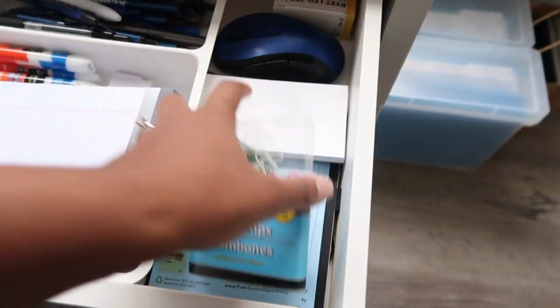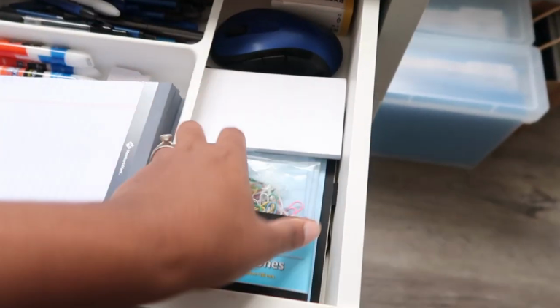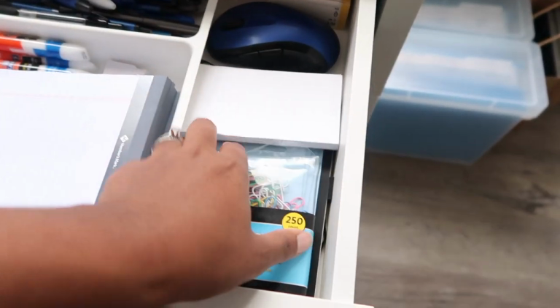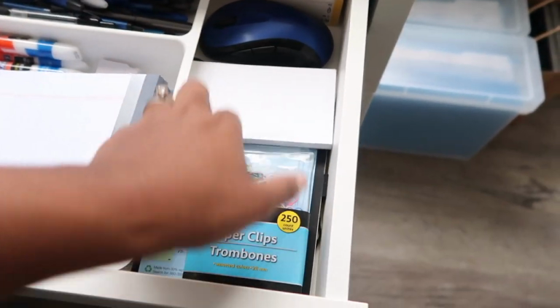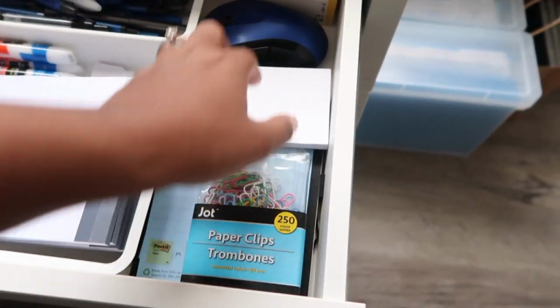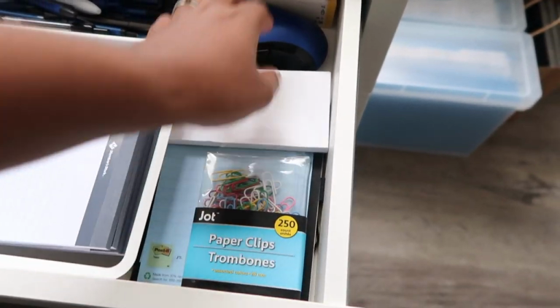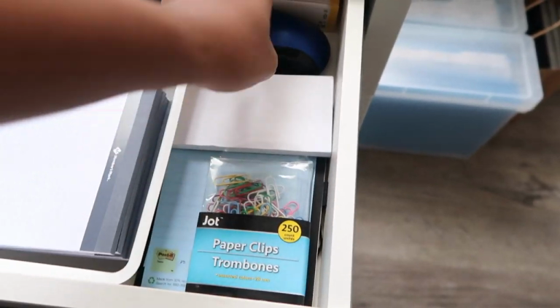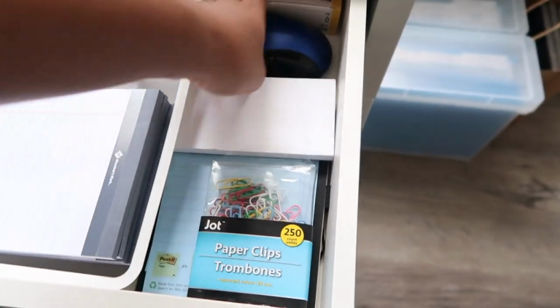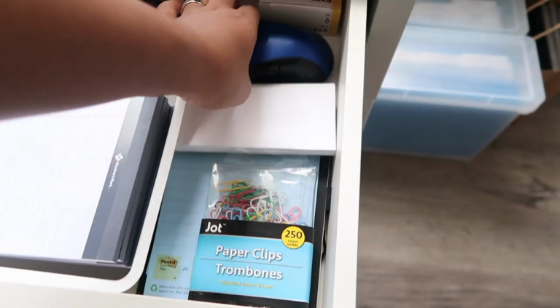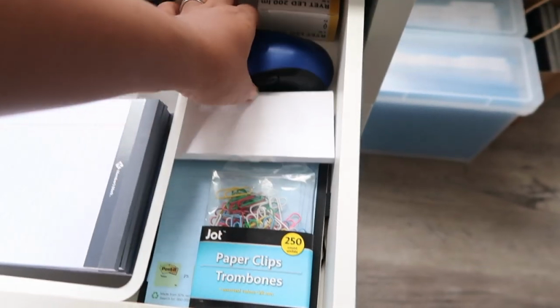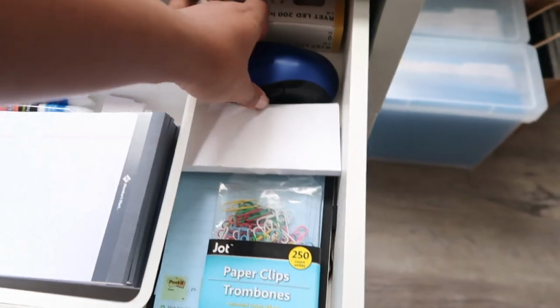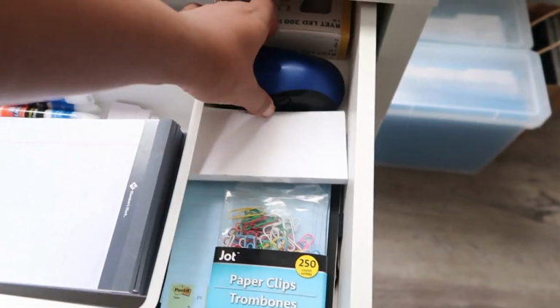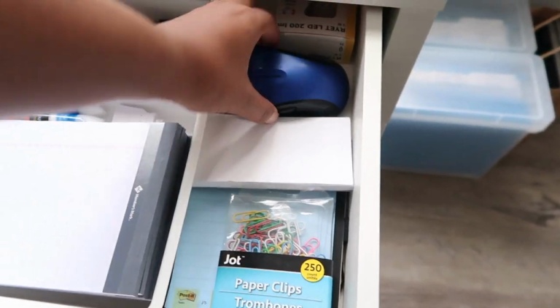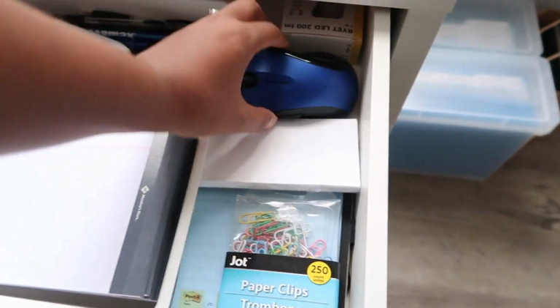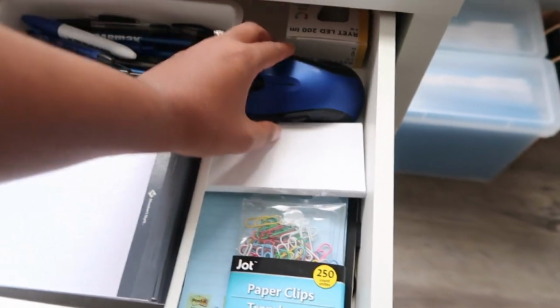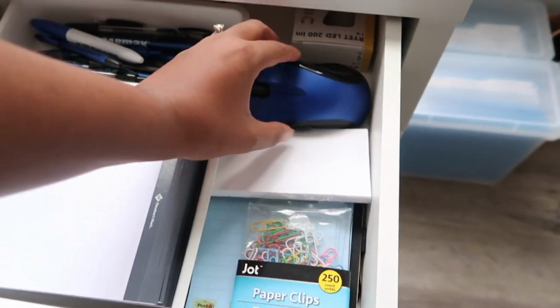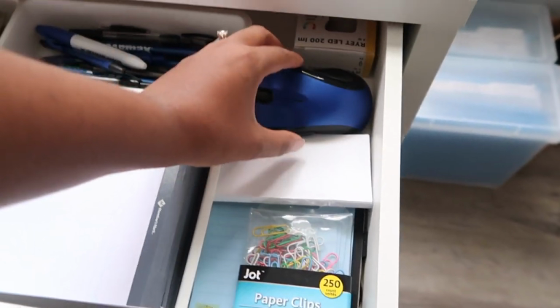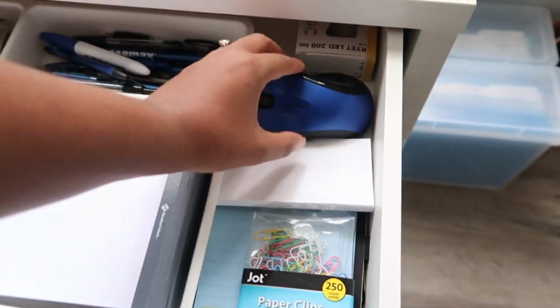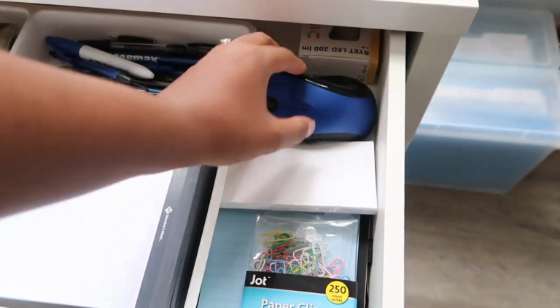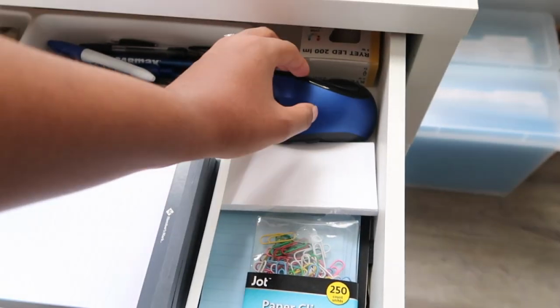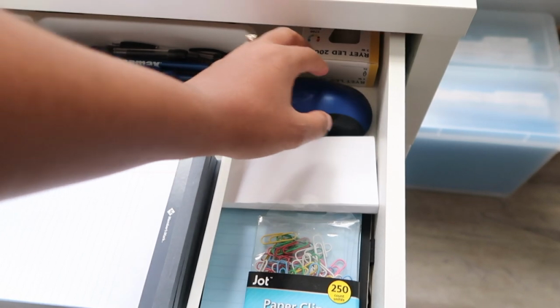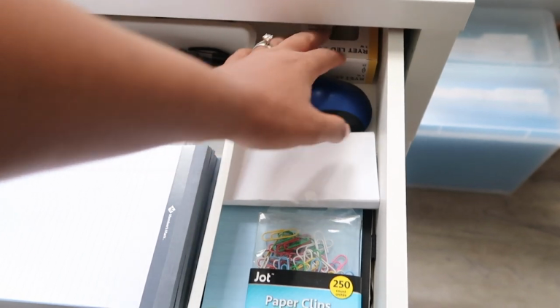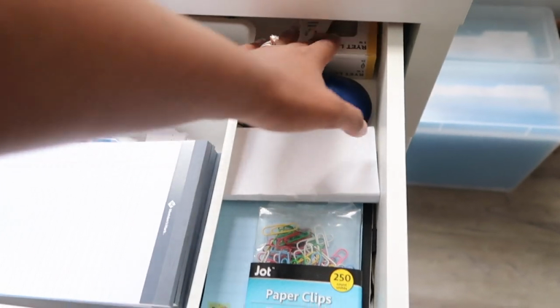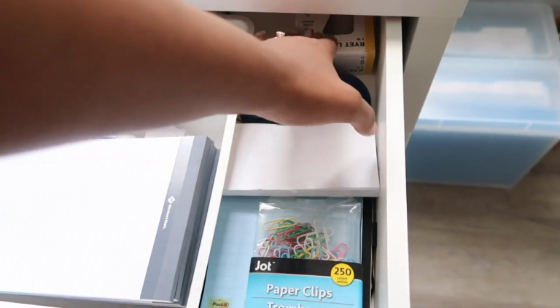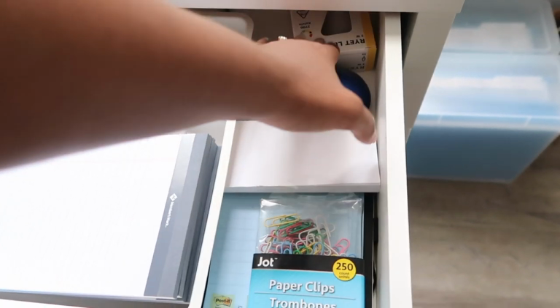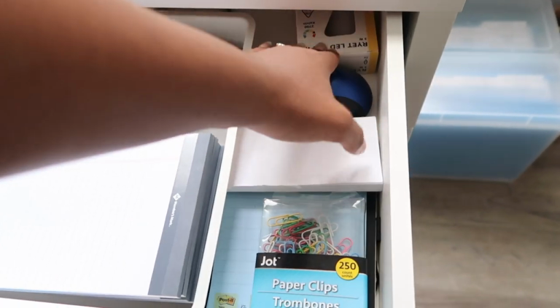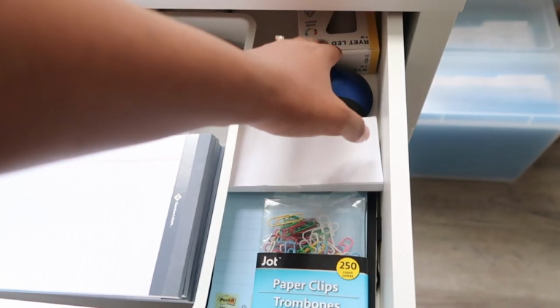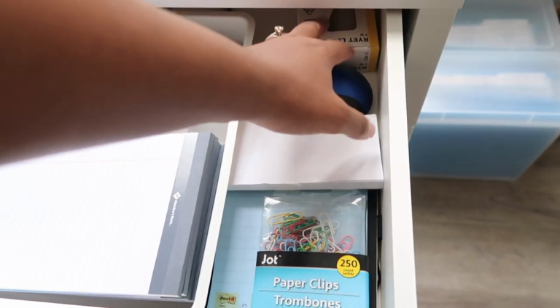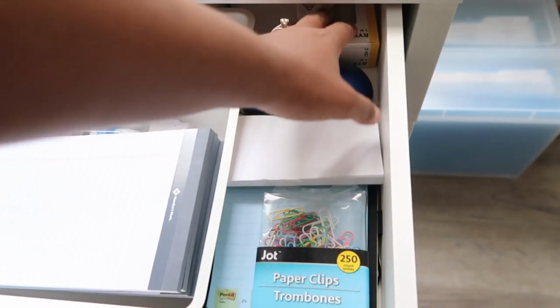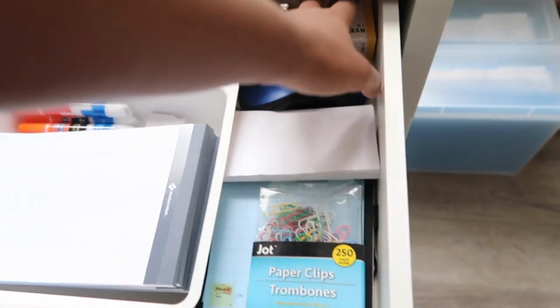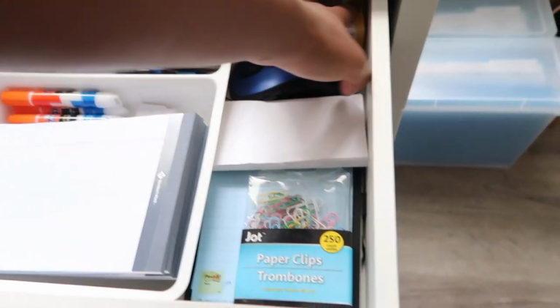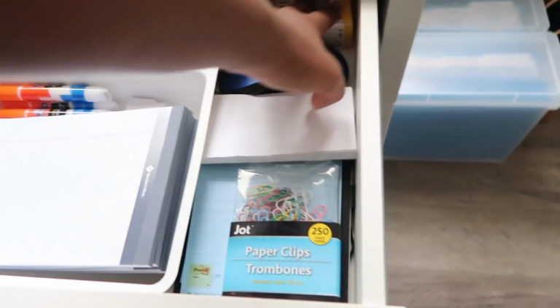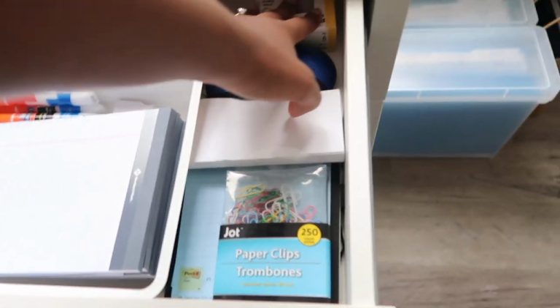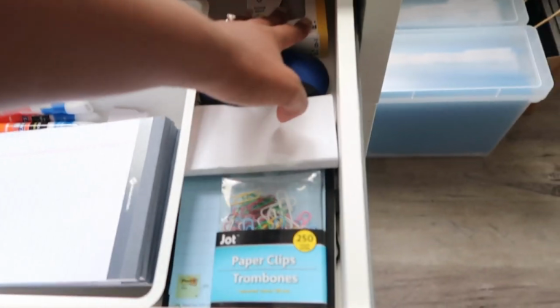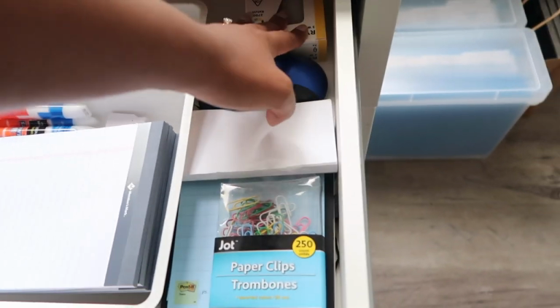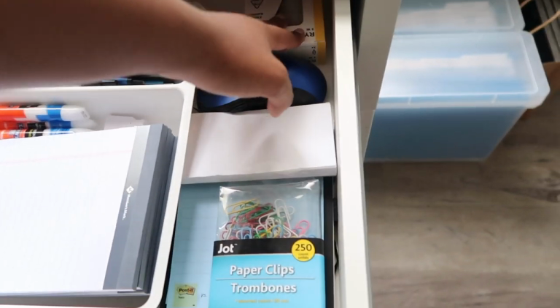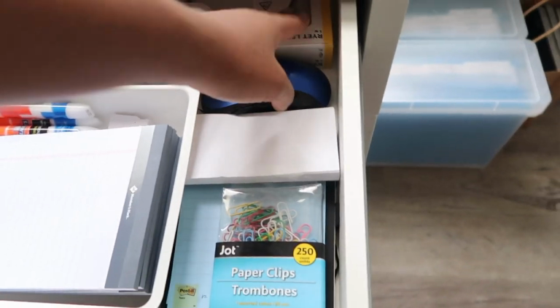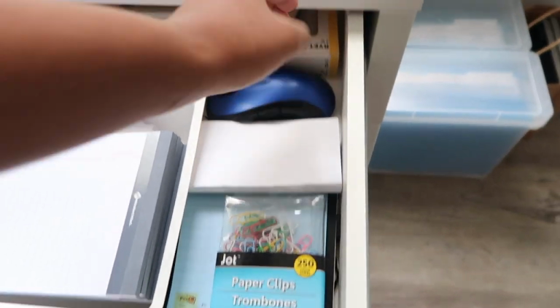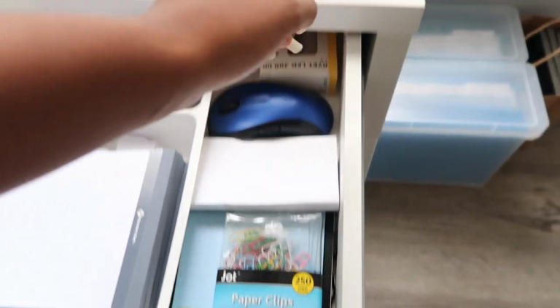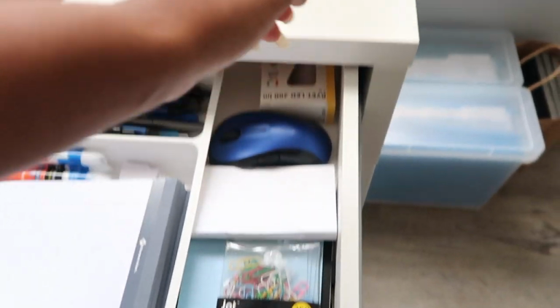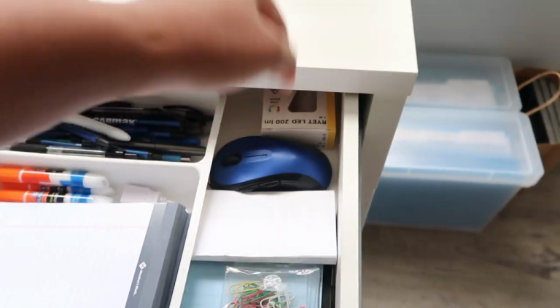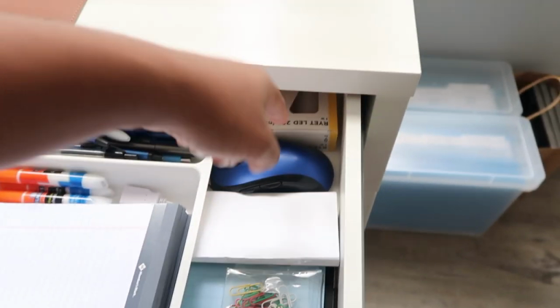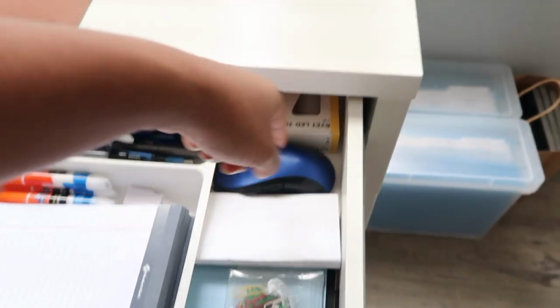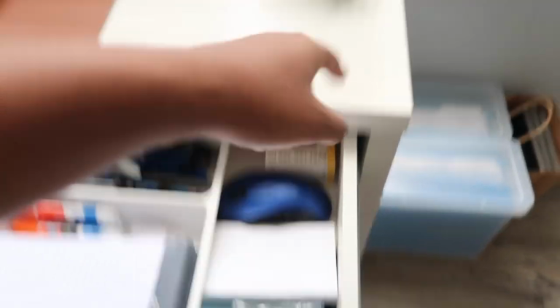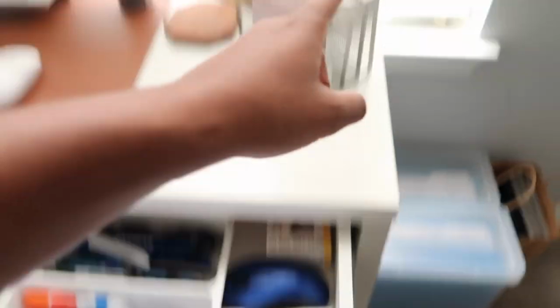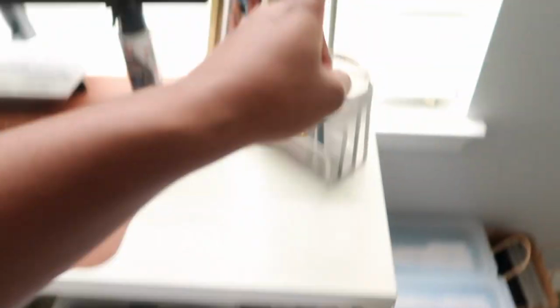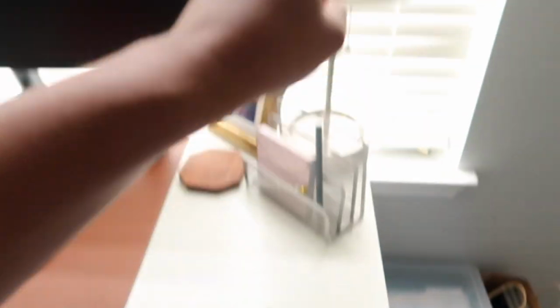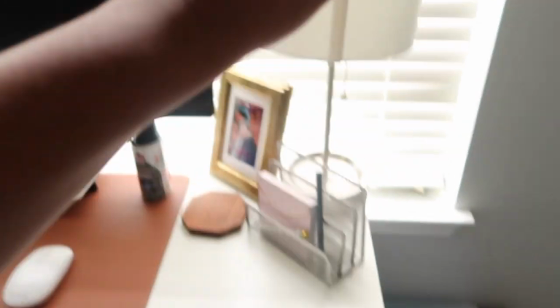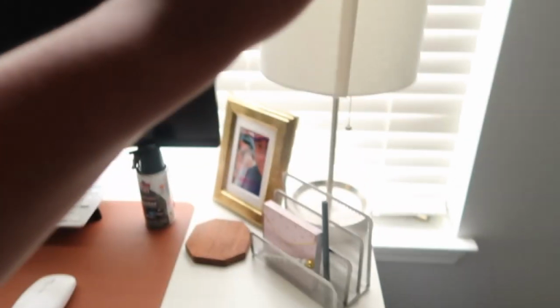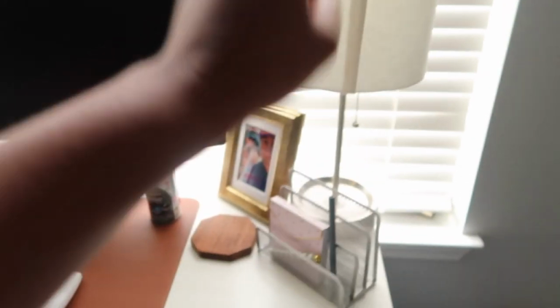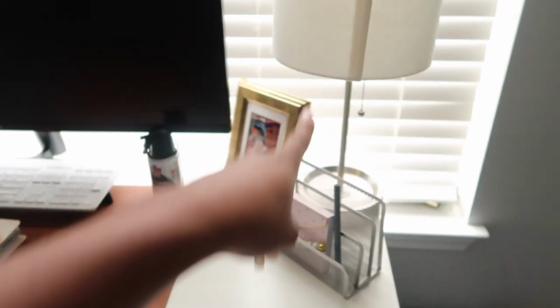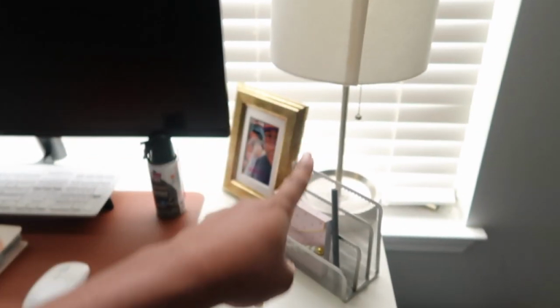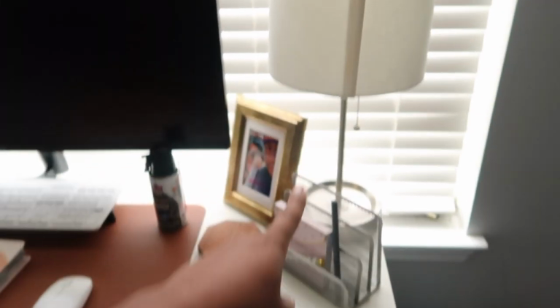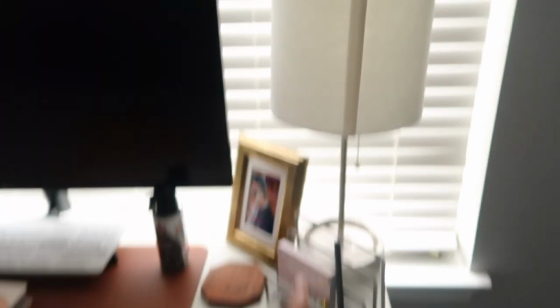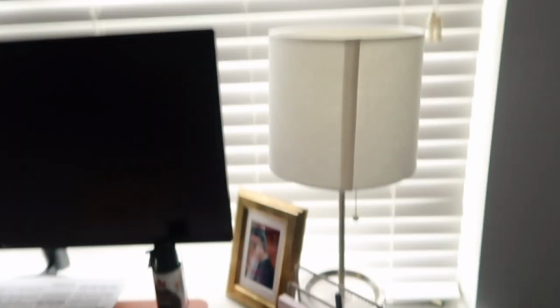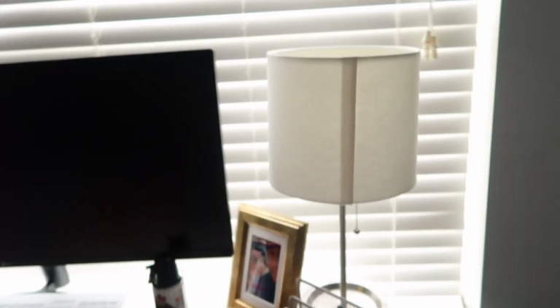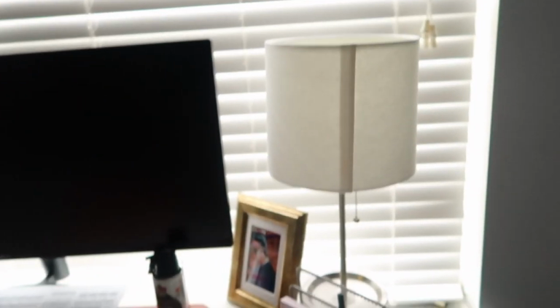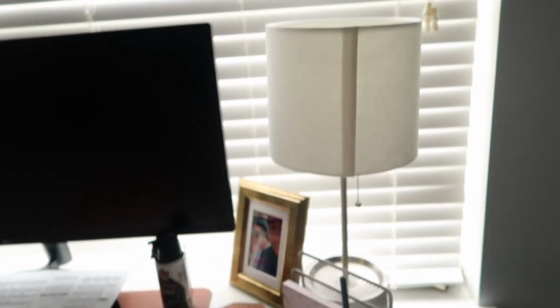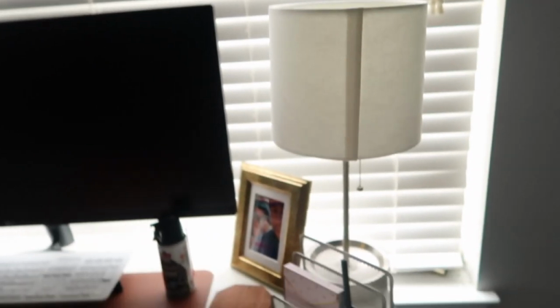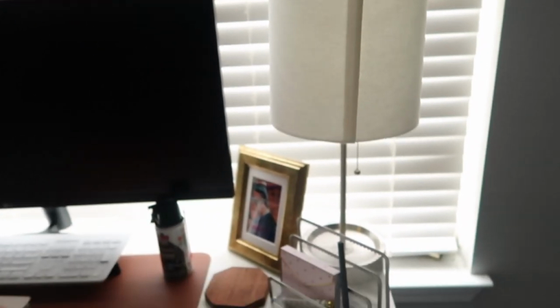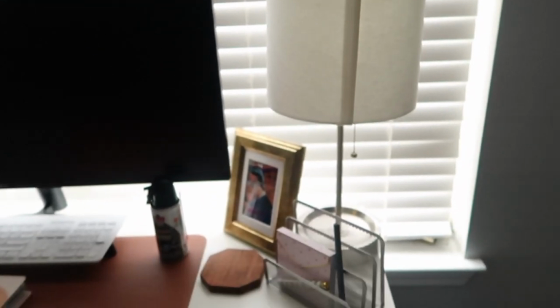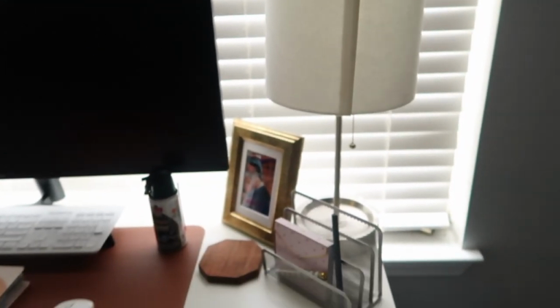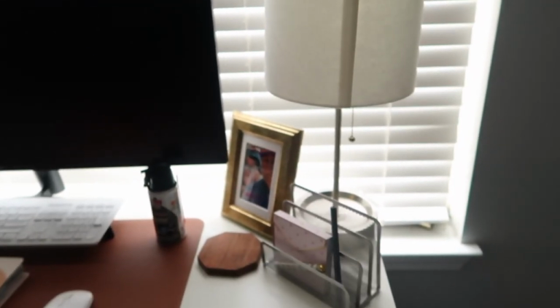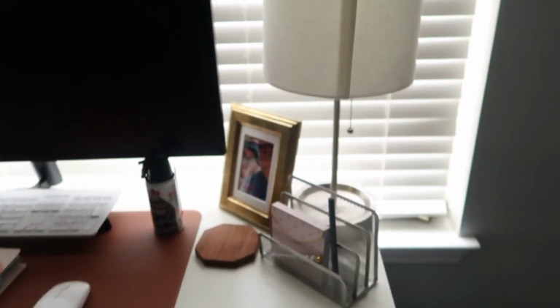I've also got an extra mouse in here, and an extra light bulb for the lamp for whenever it runs out.